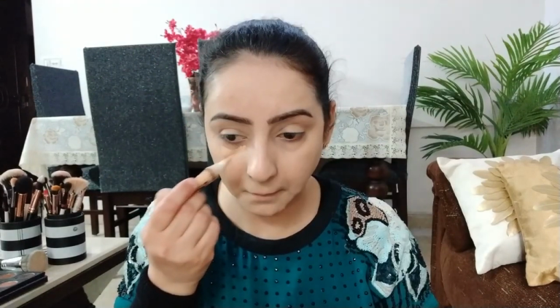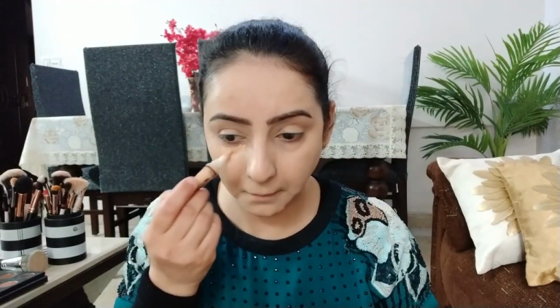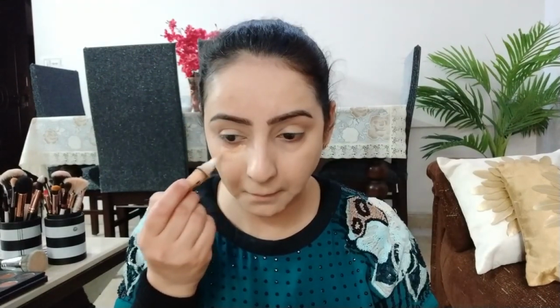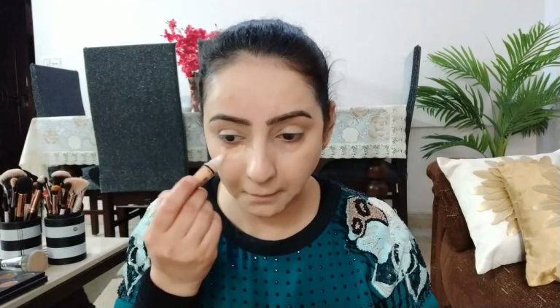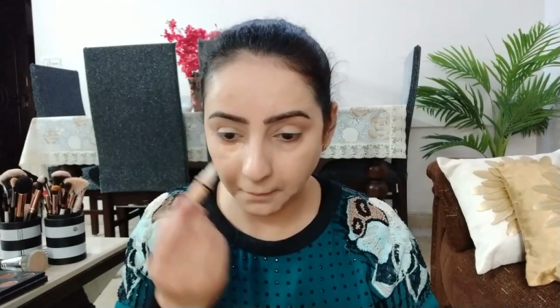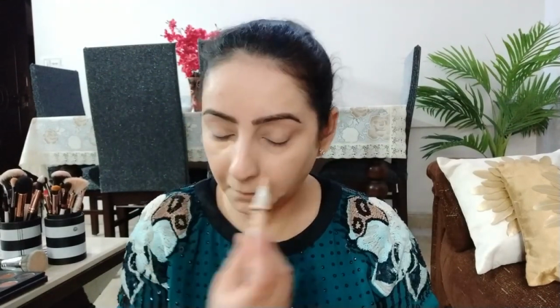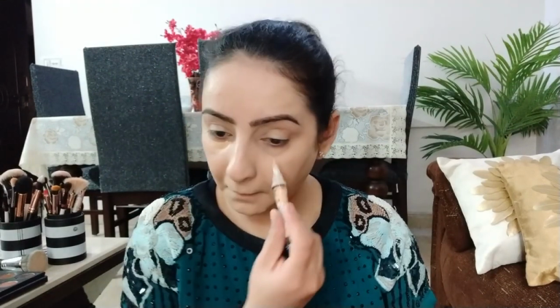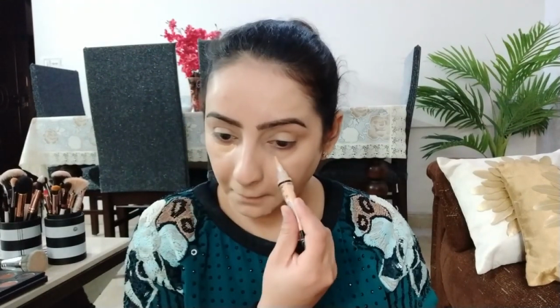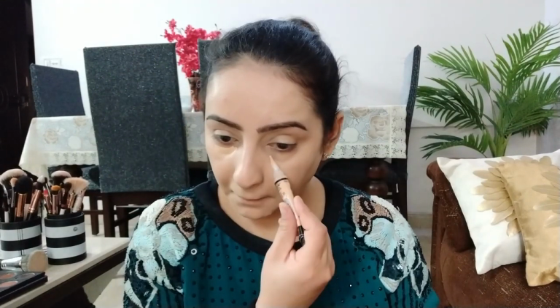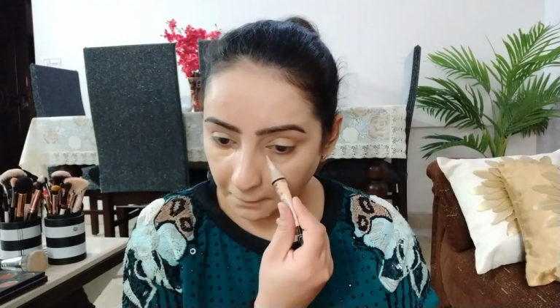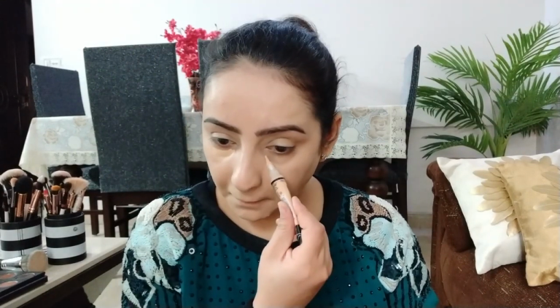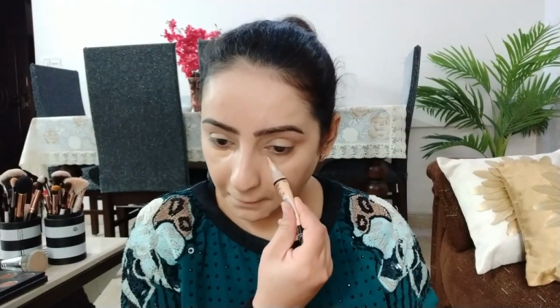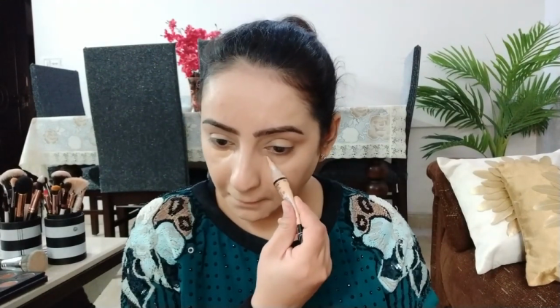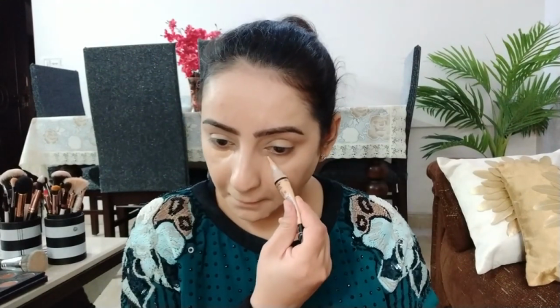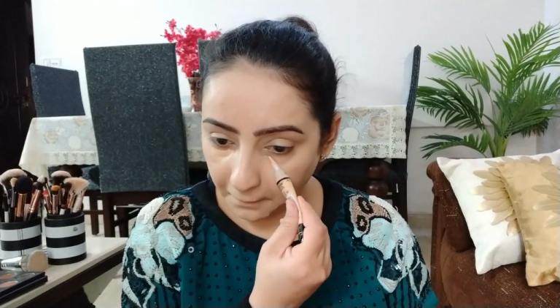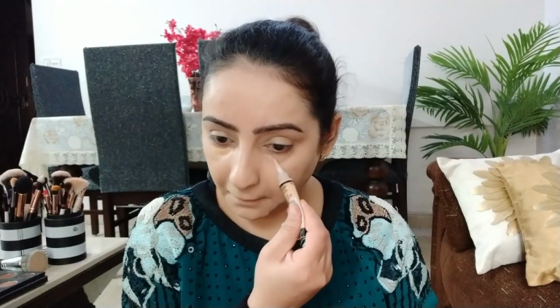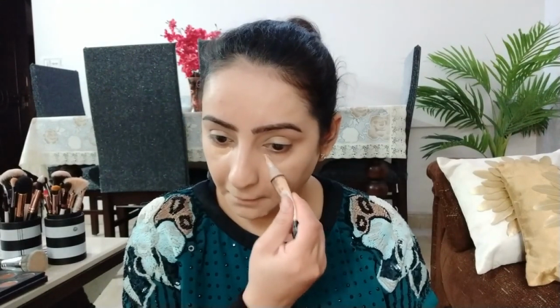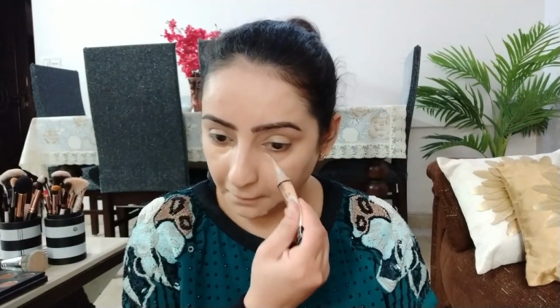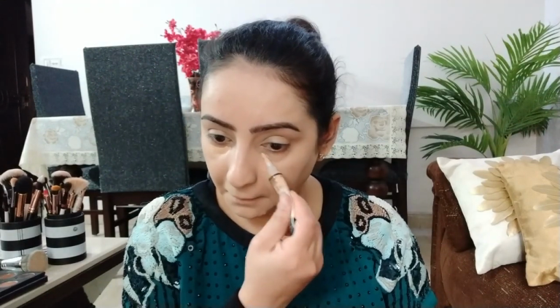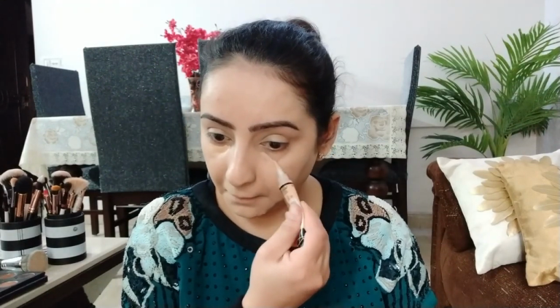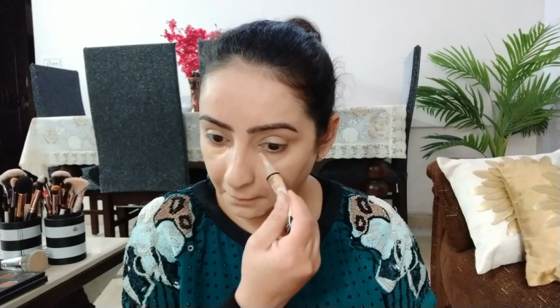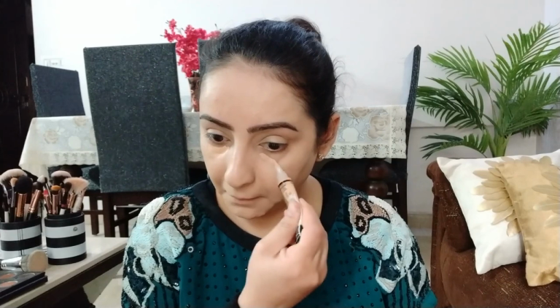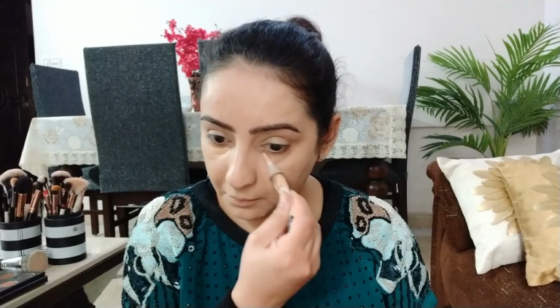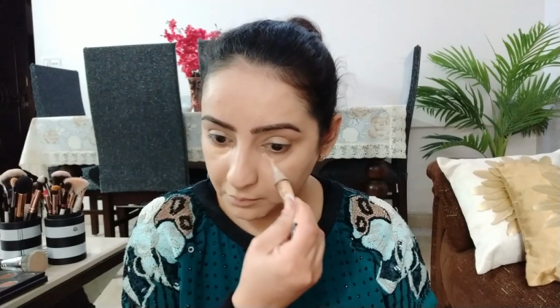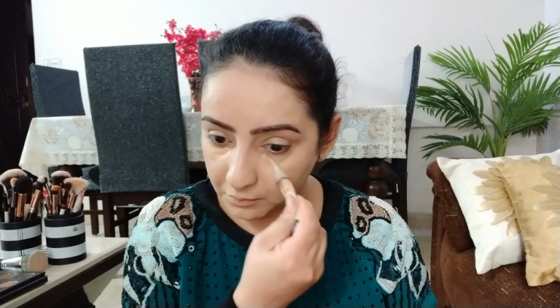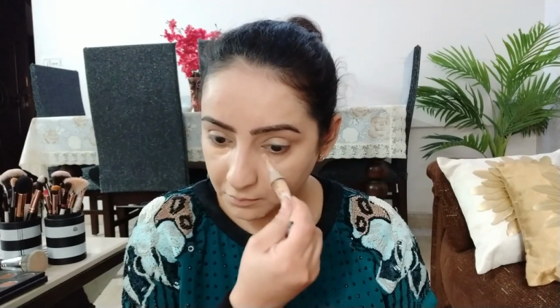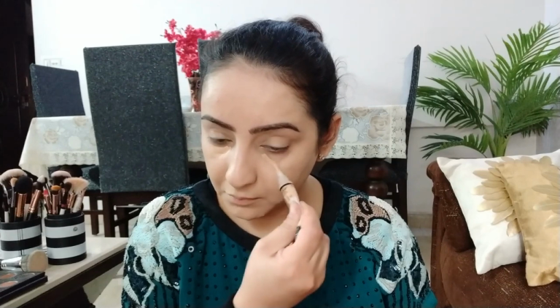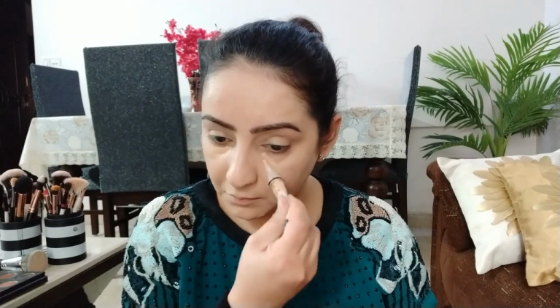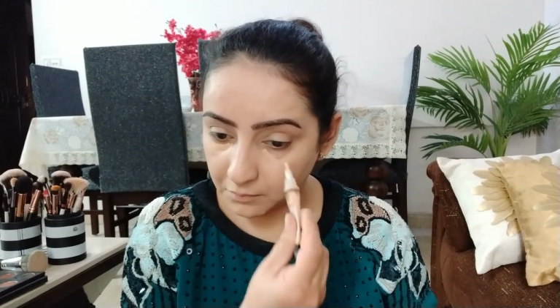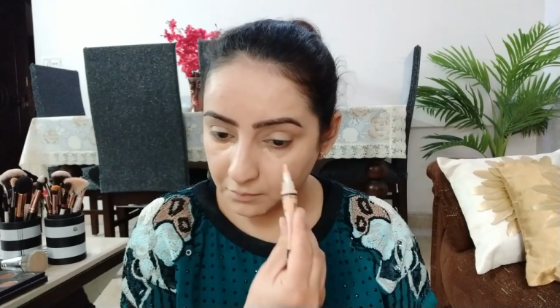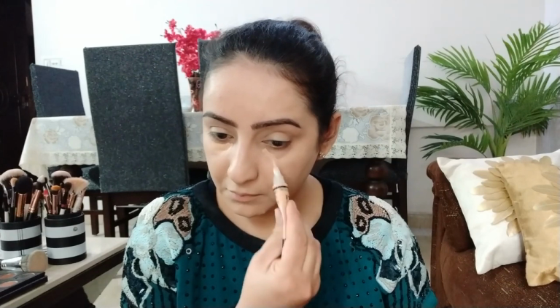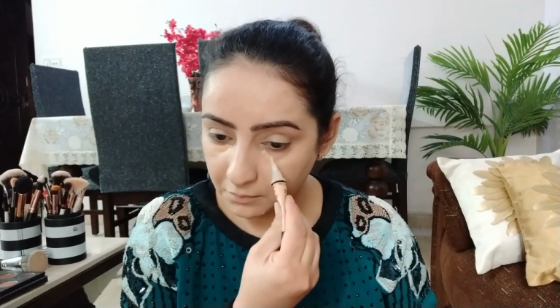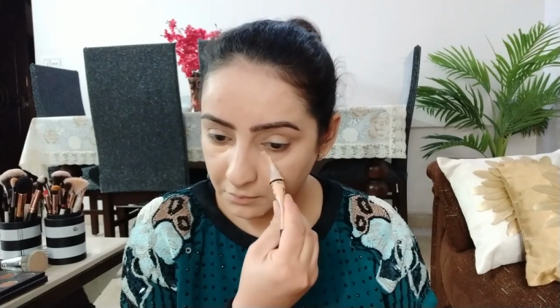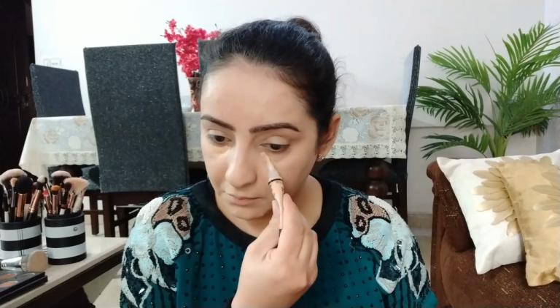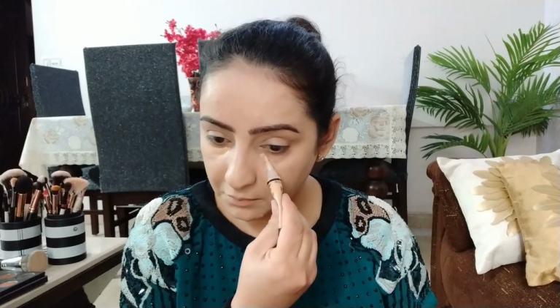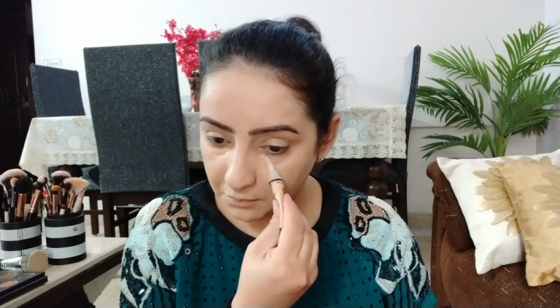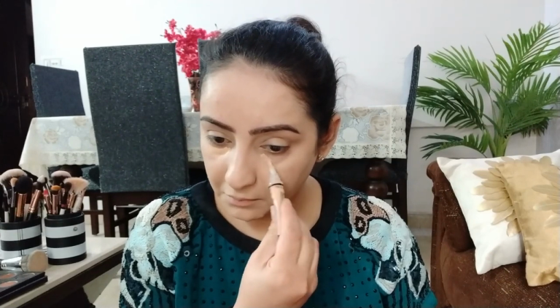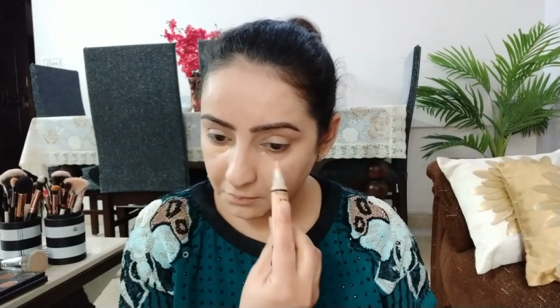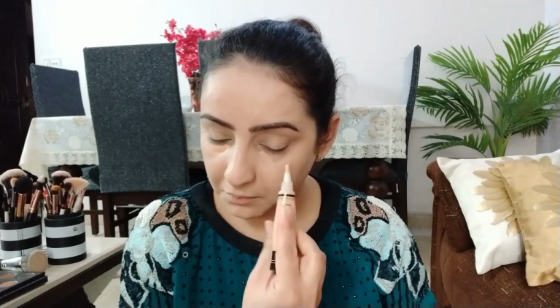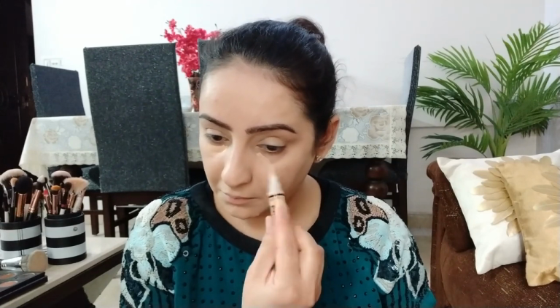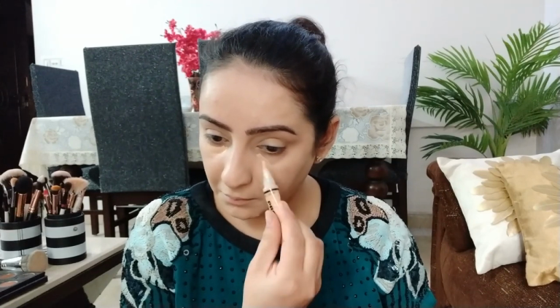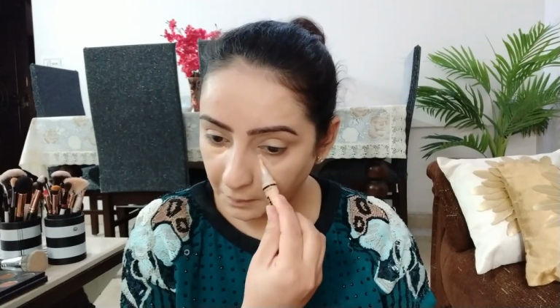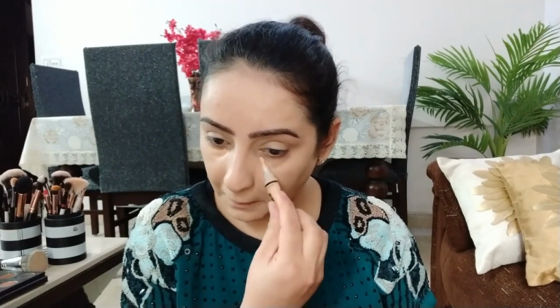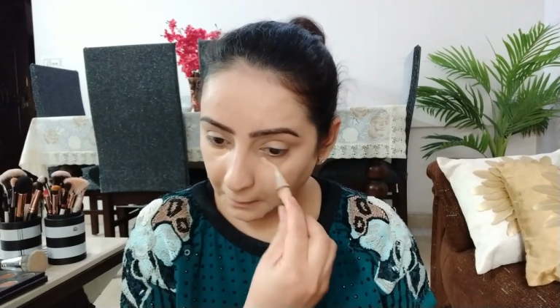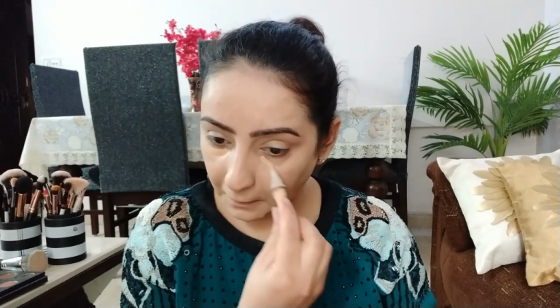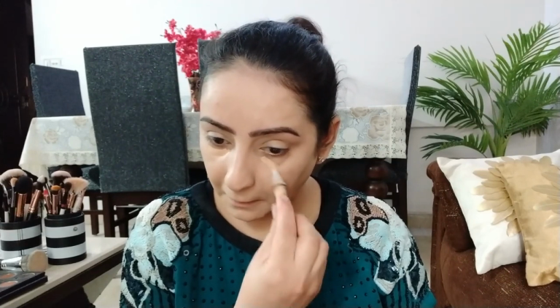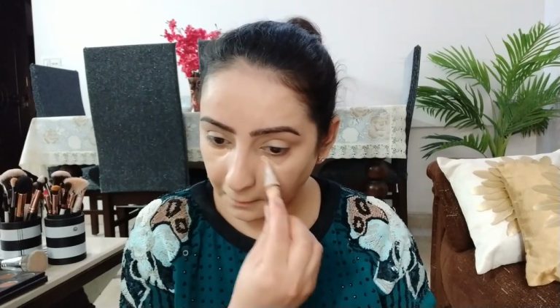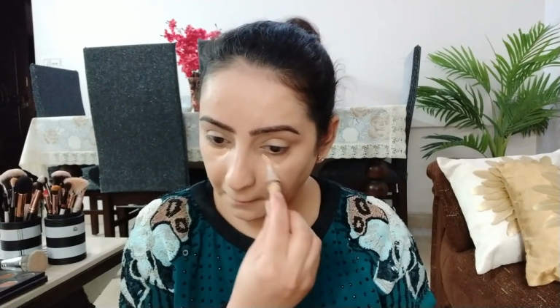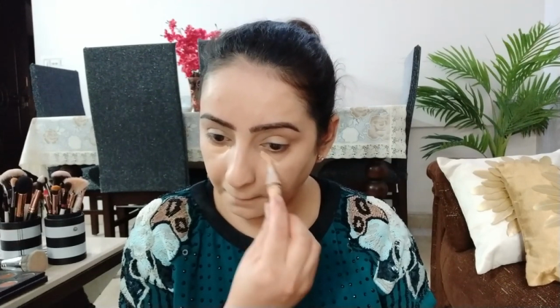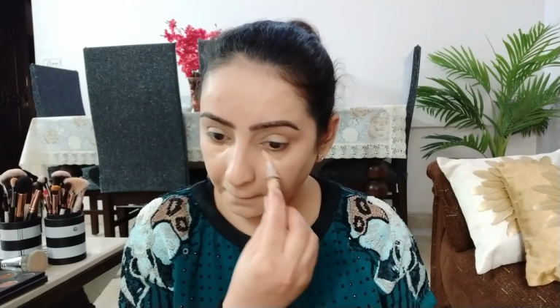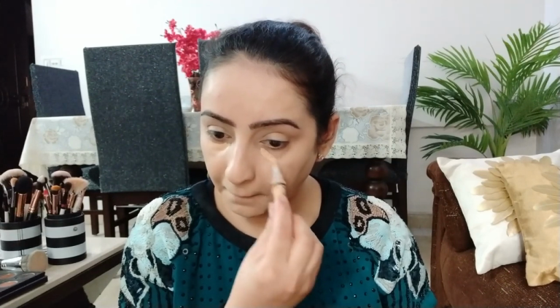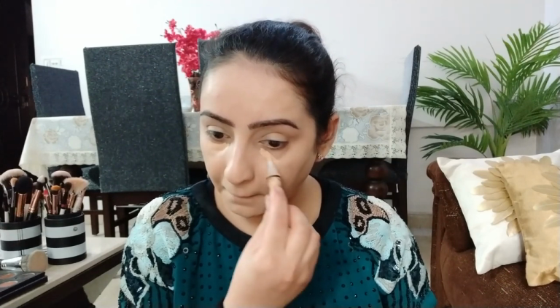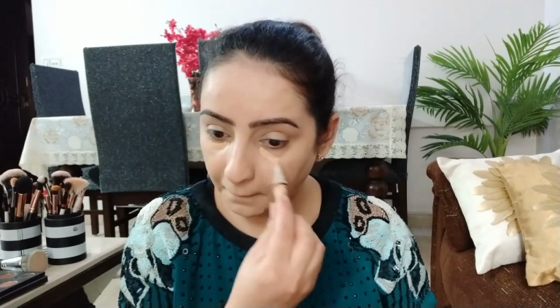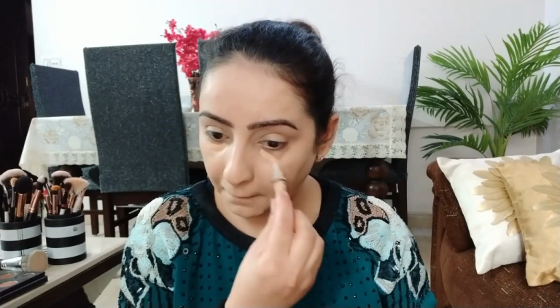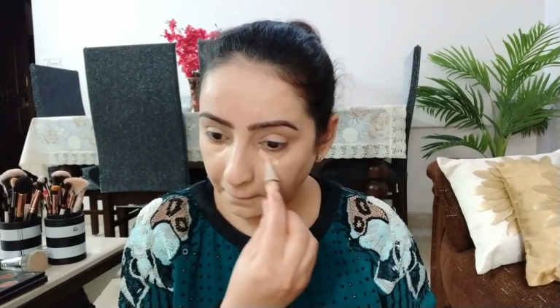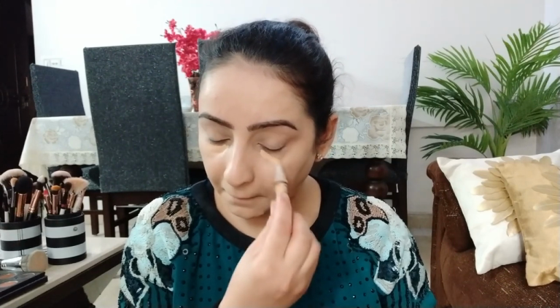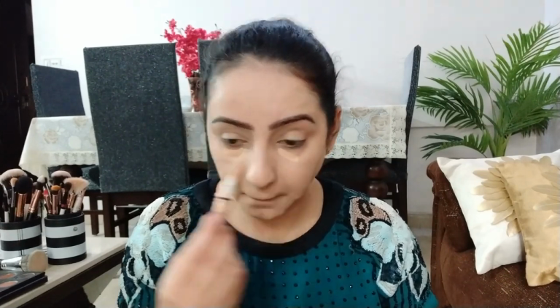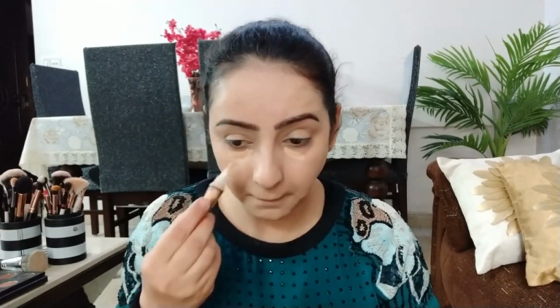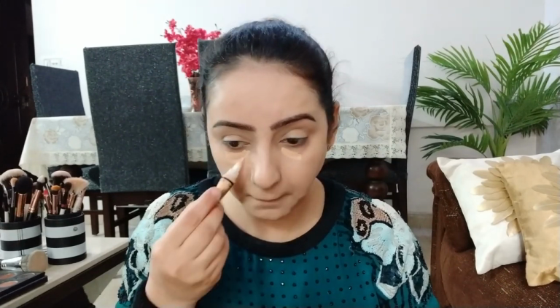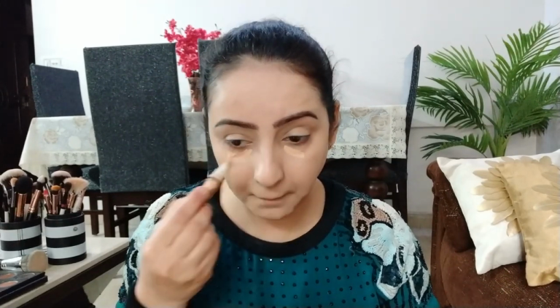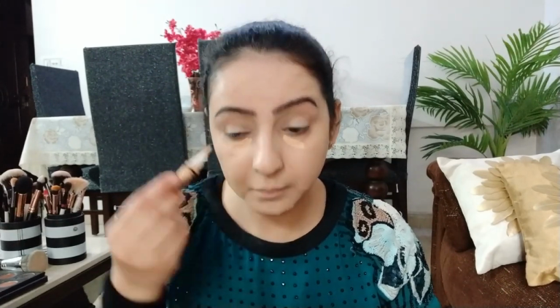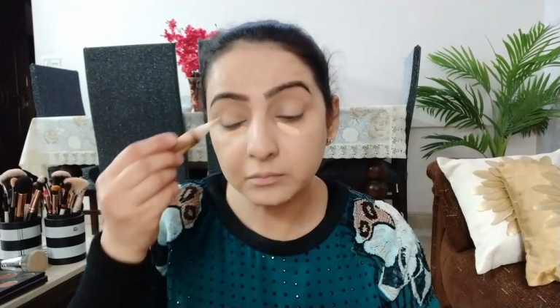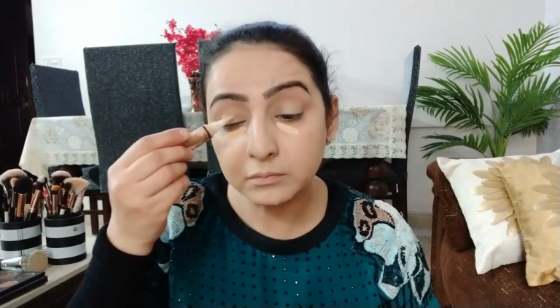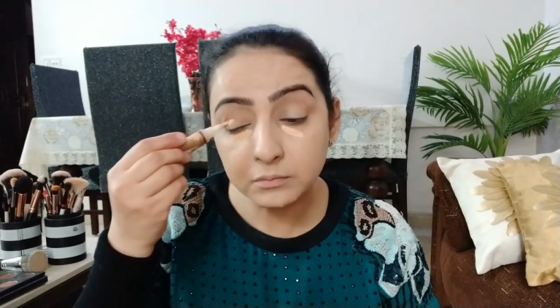The concealer I use is LA Girl's HD Pro Conceal in the shade Creamy Beige, and this shade will be an exact match to my skin tone.